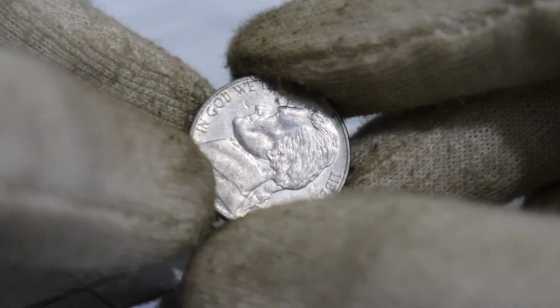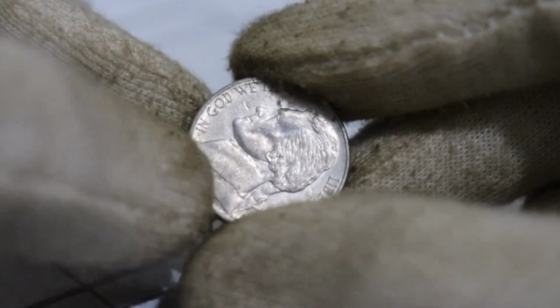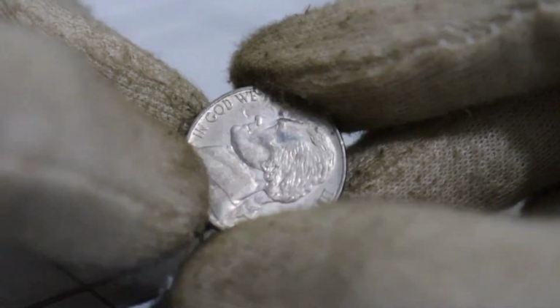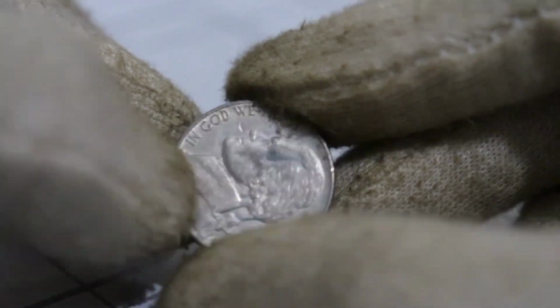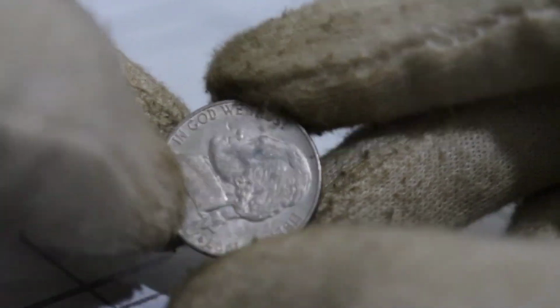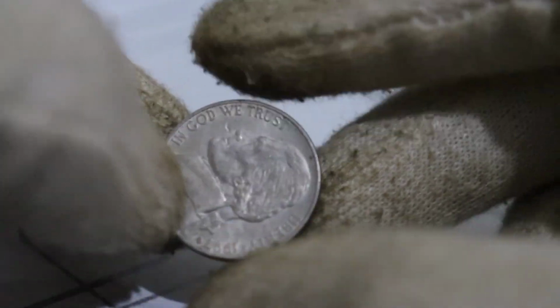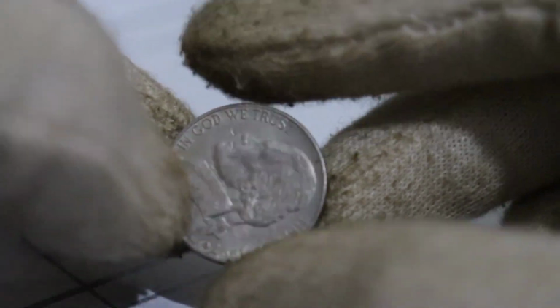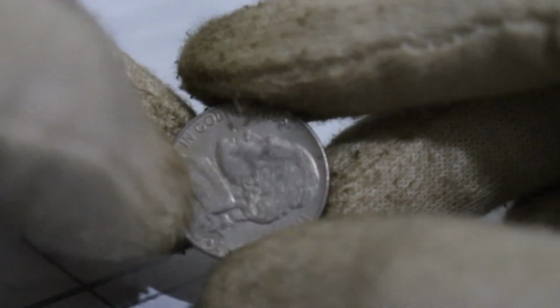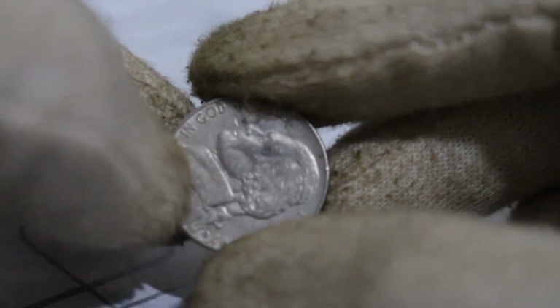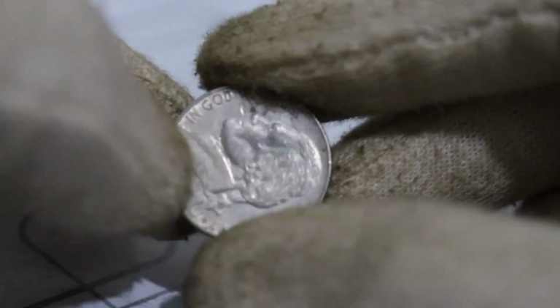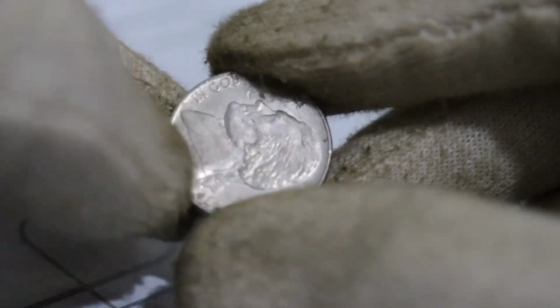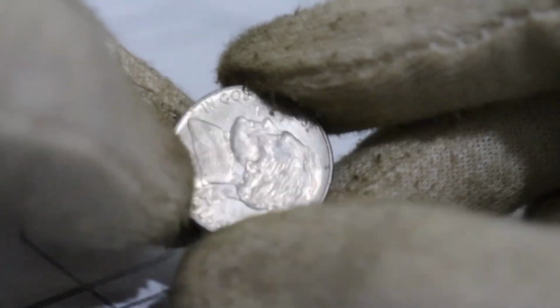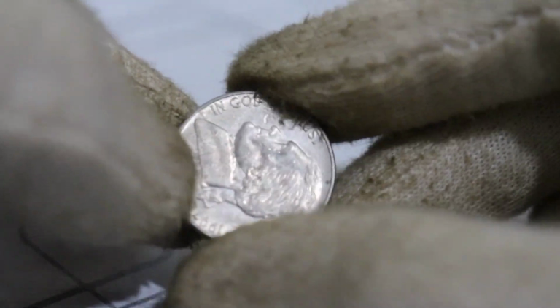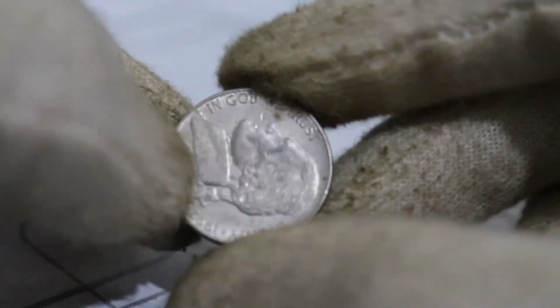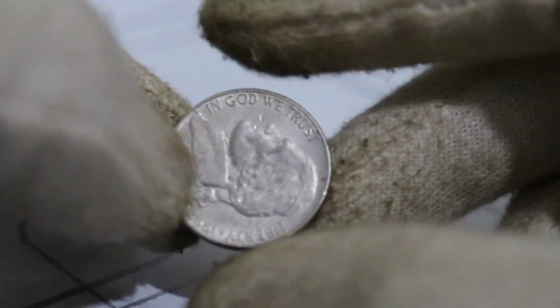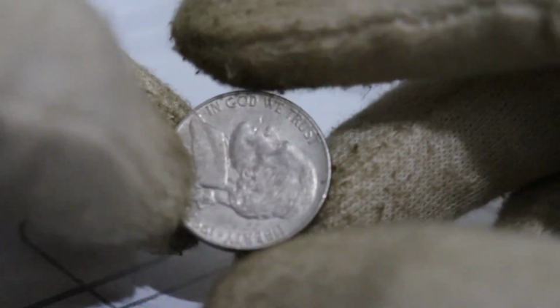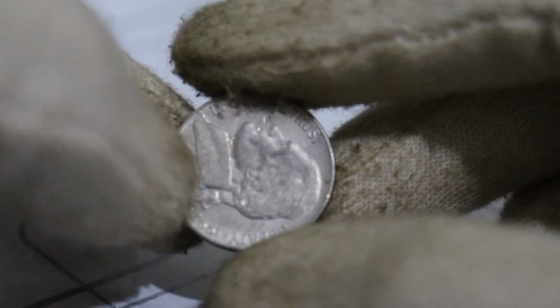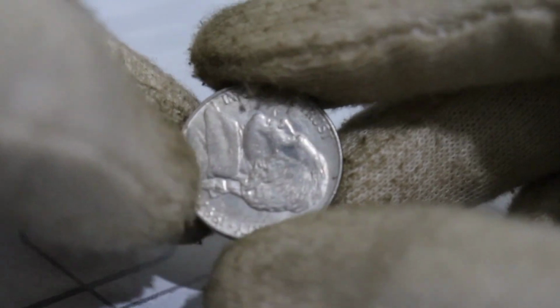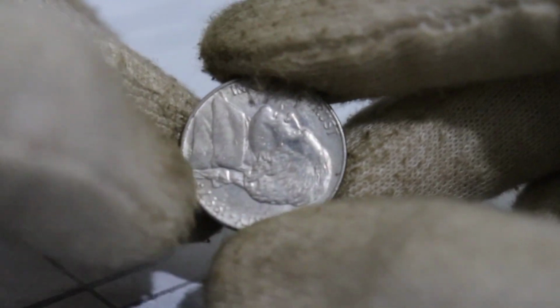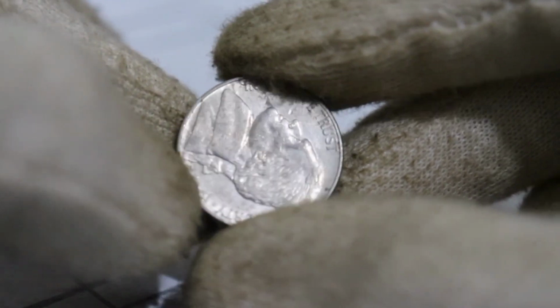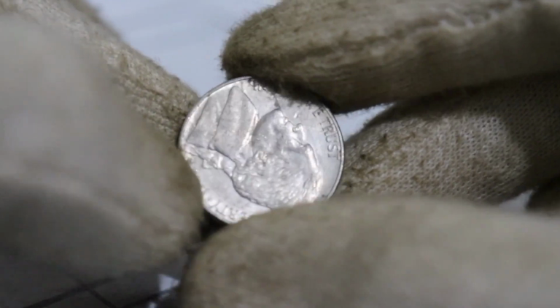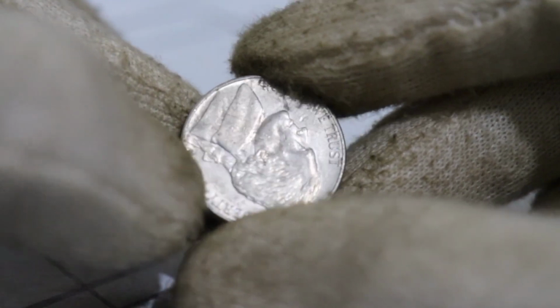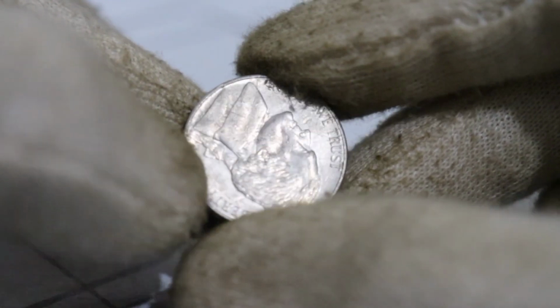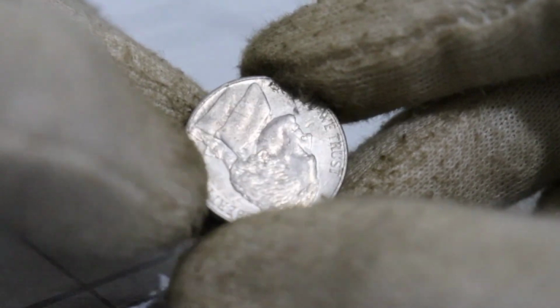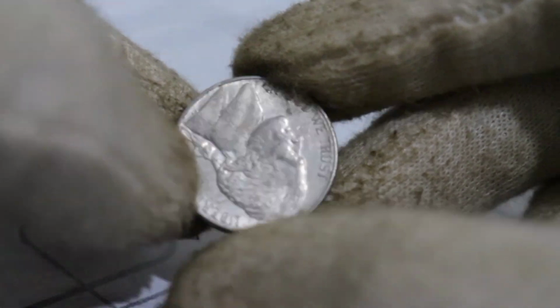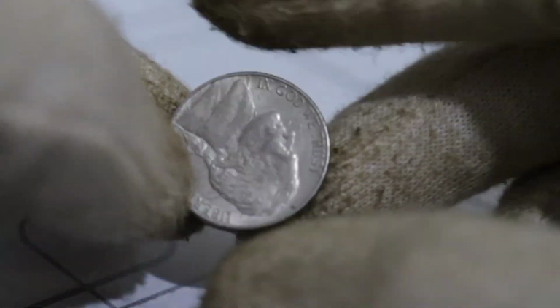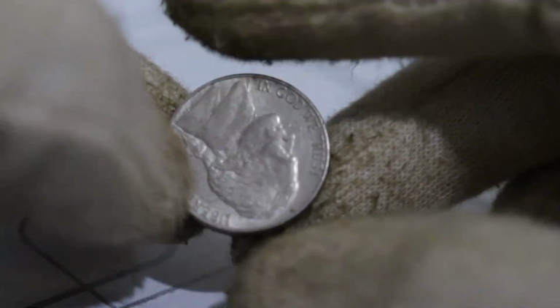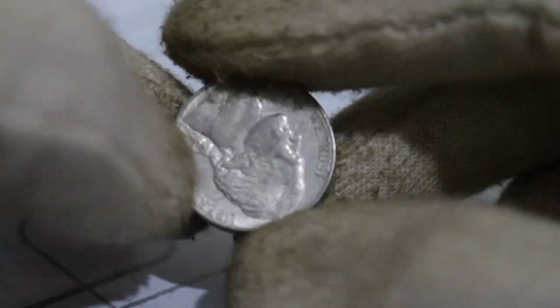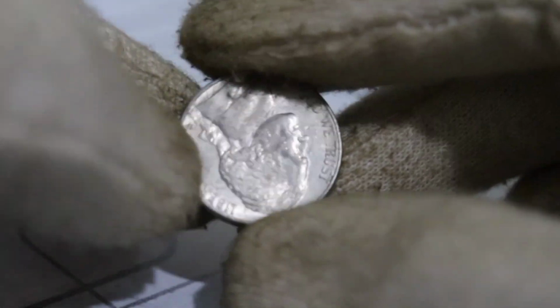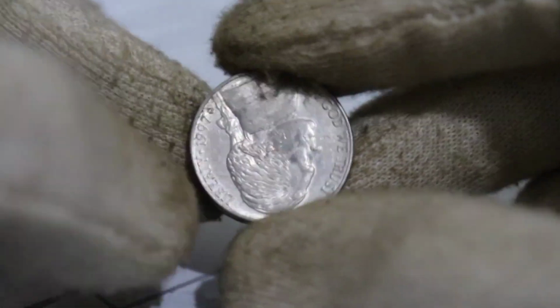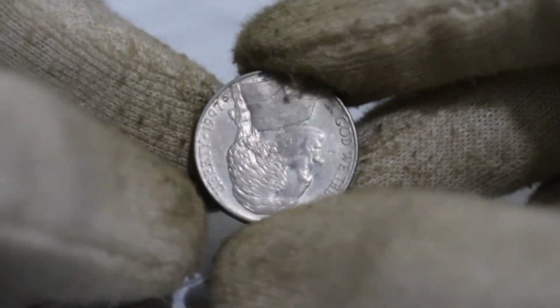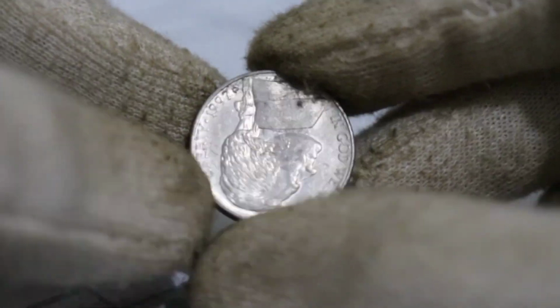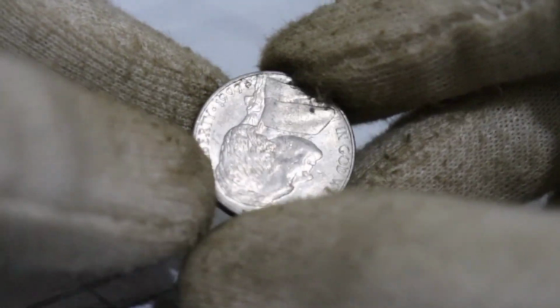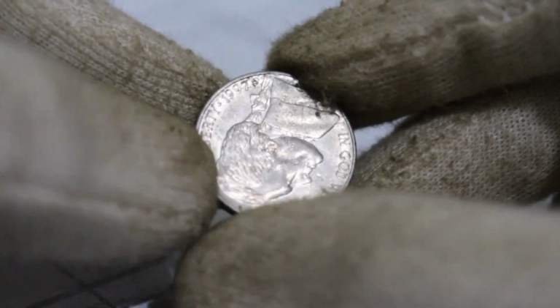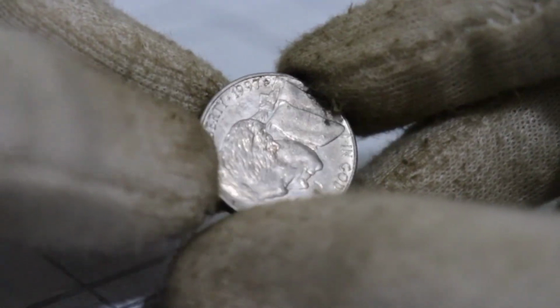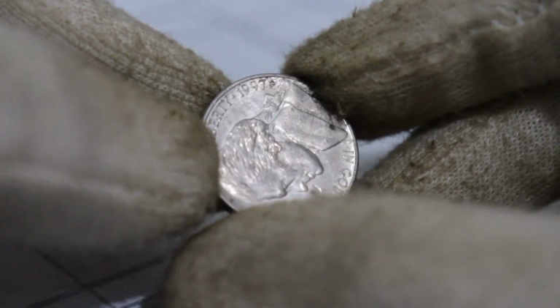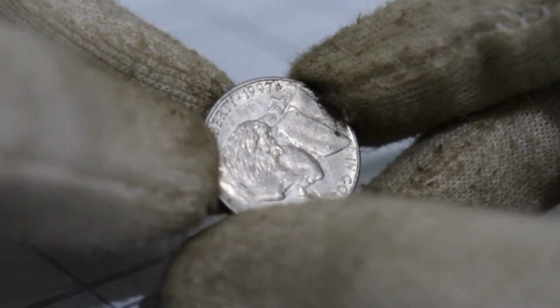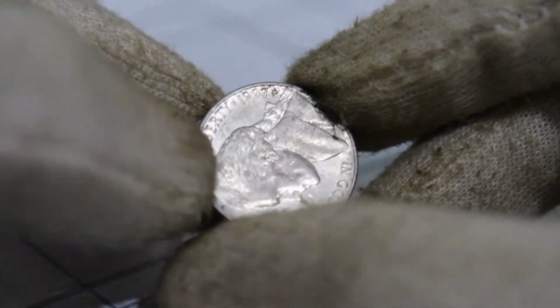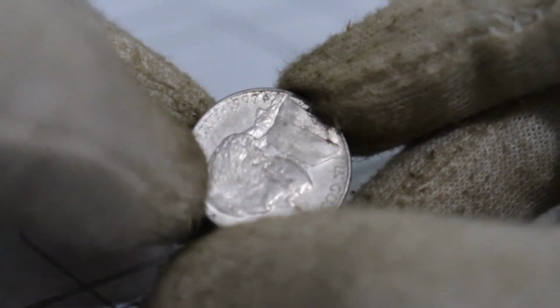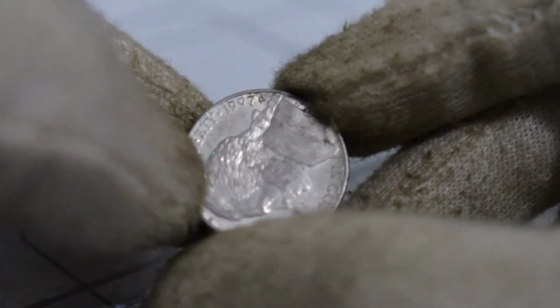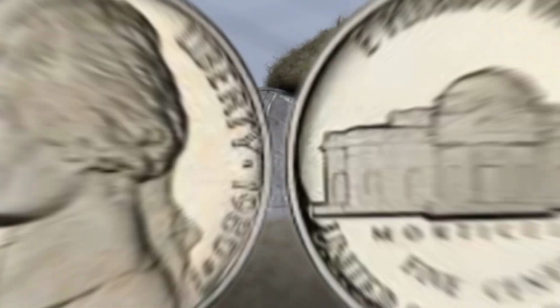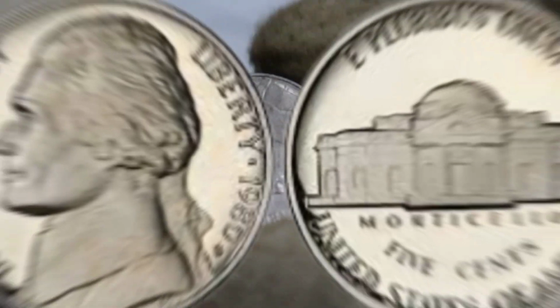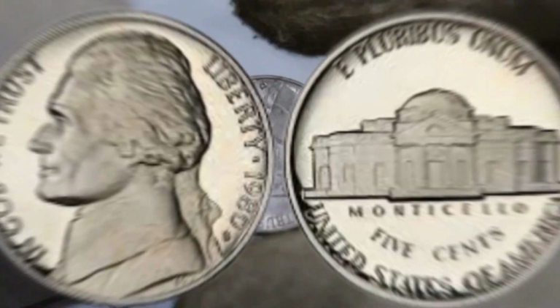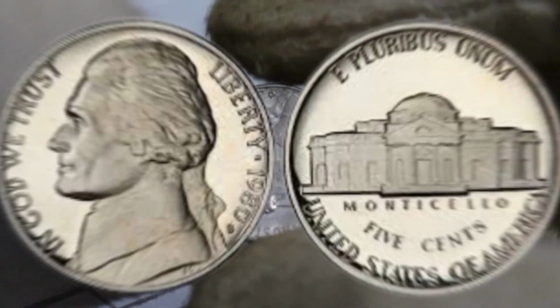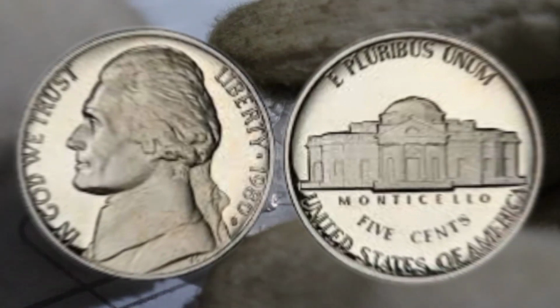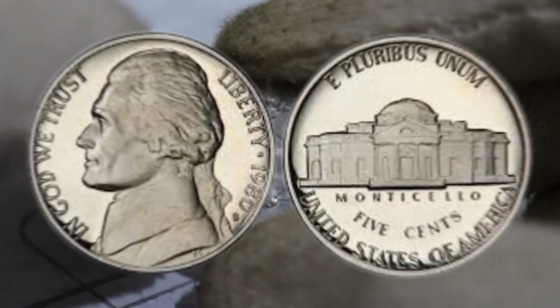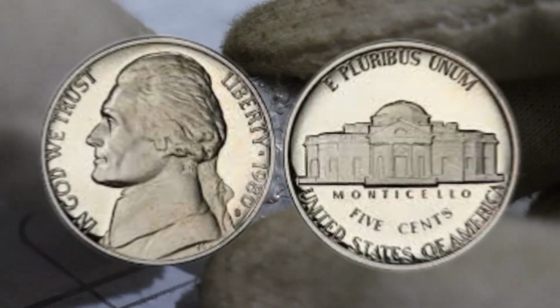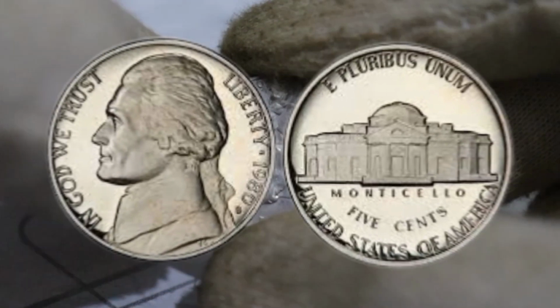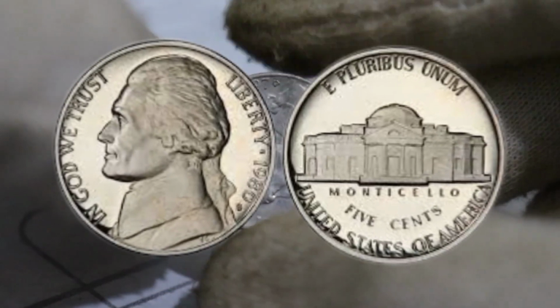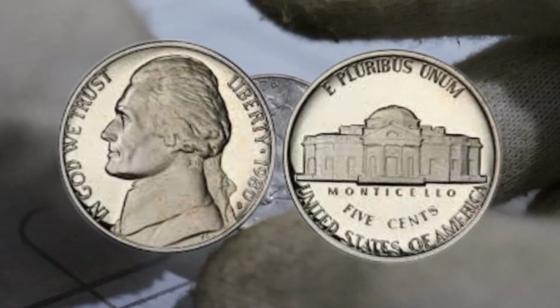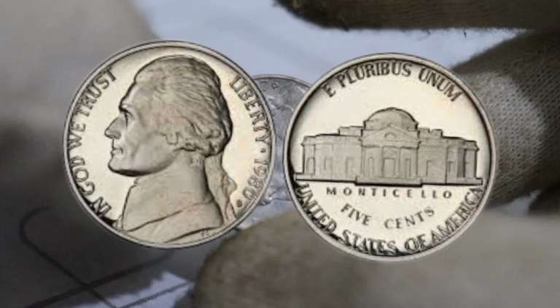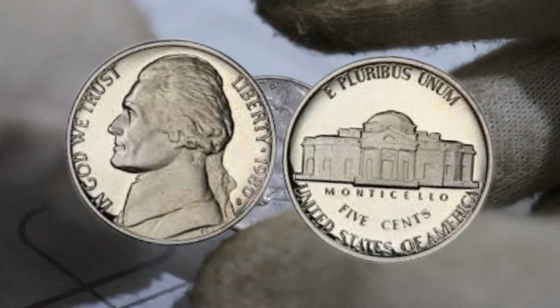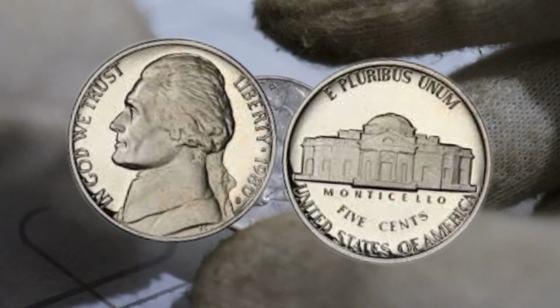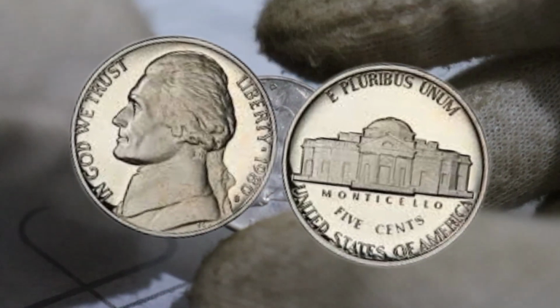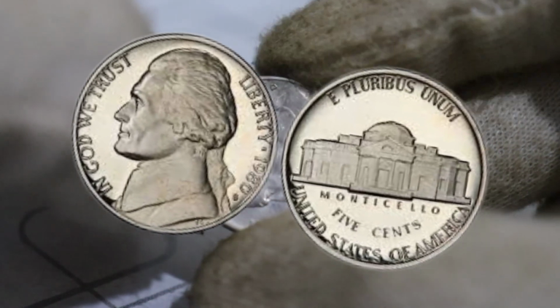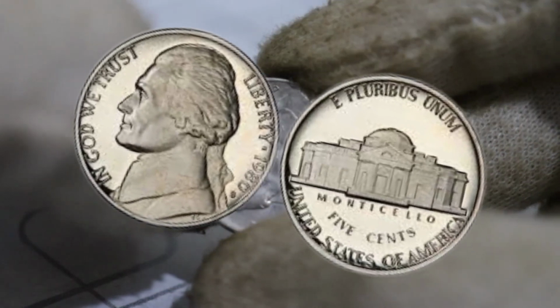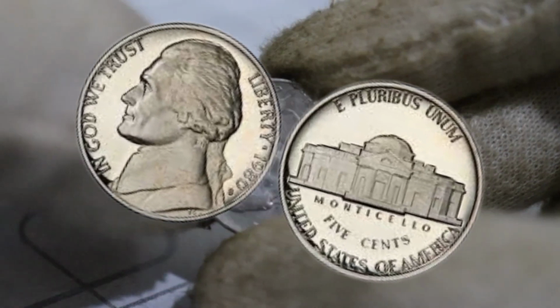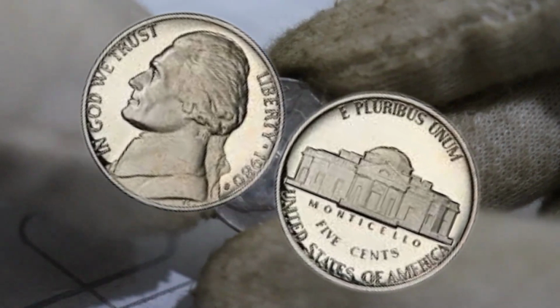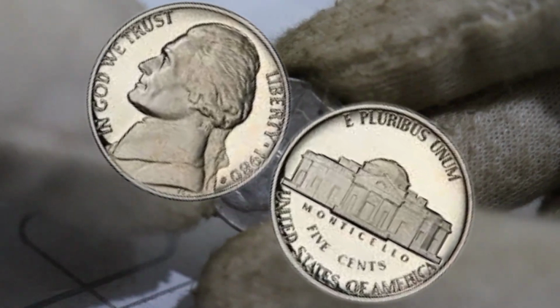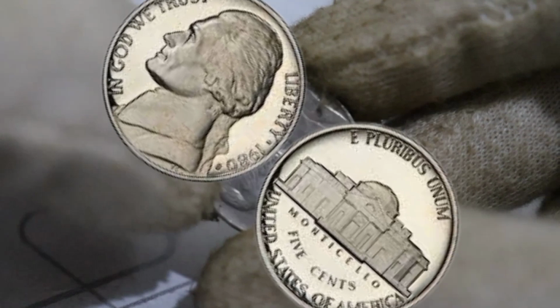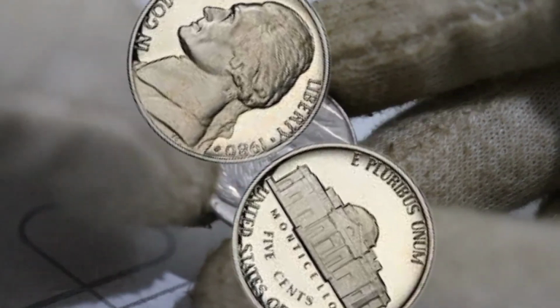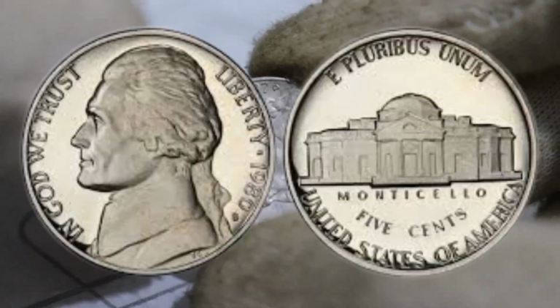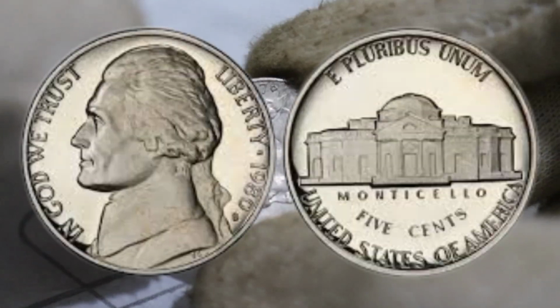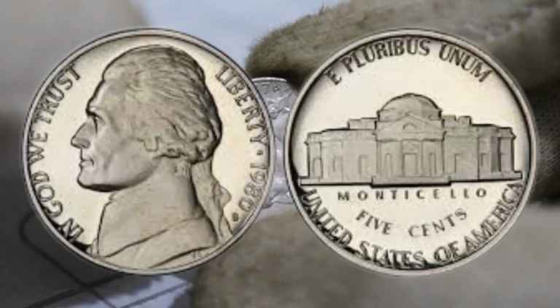Stick around because by the end of this video, you'll be equipped with all the knowledge you need about these rare and valuable coins.